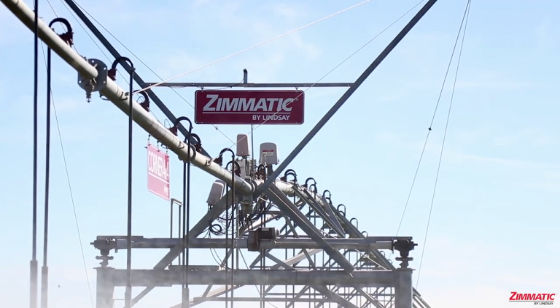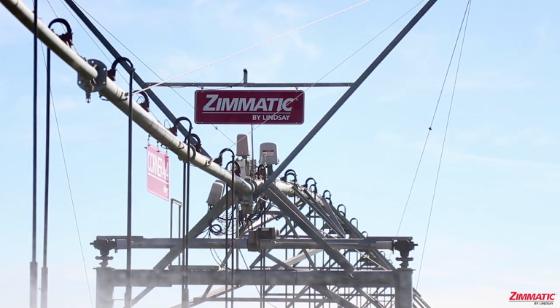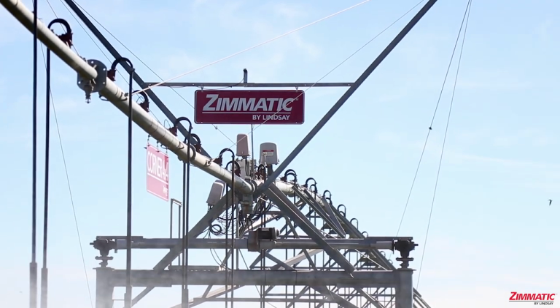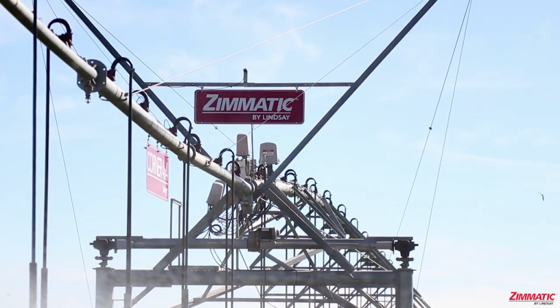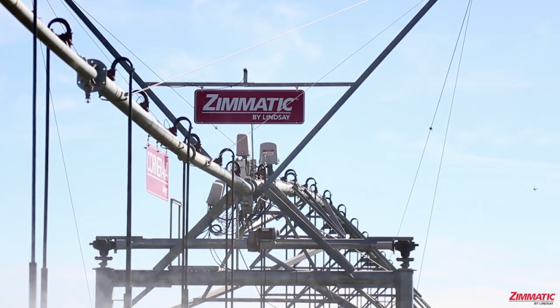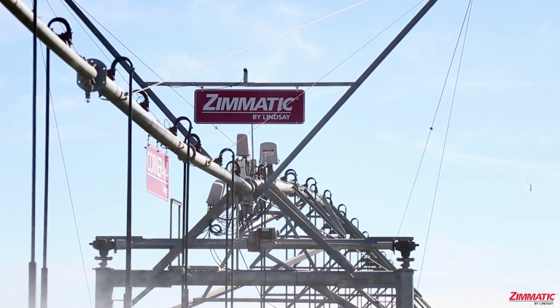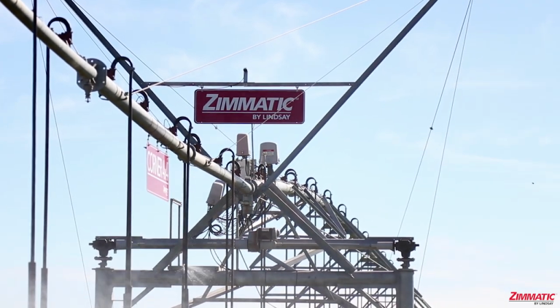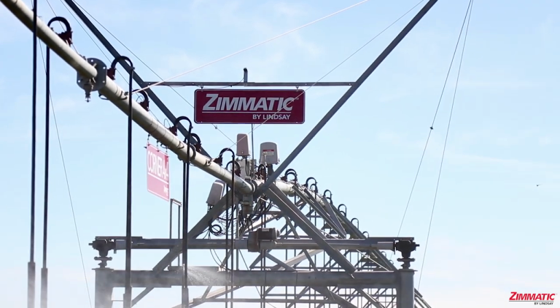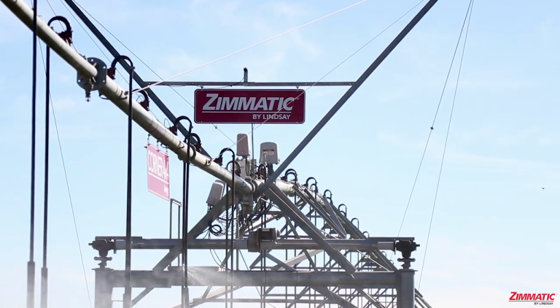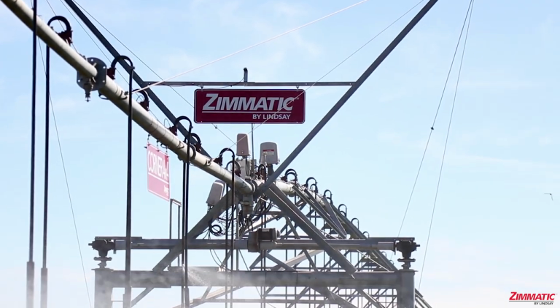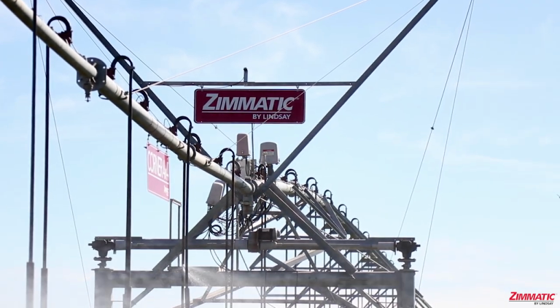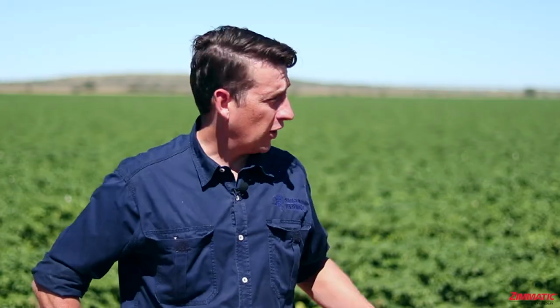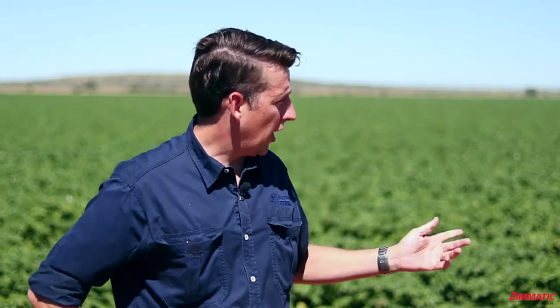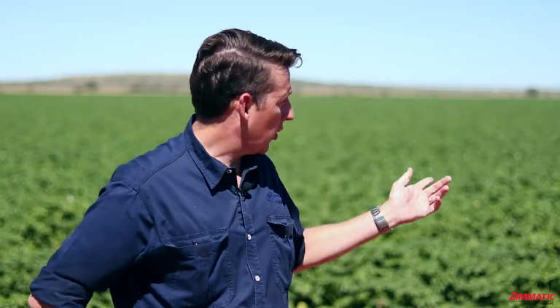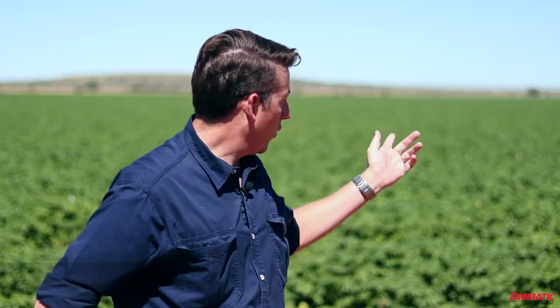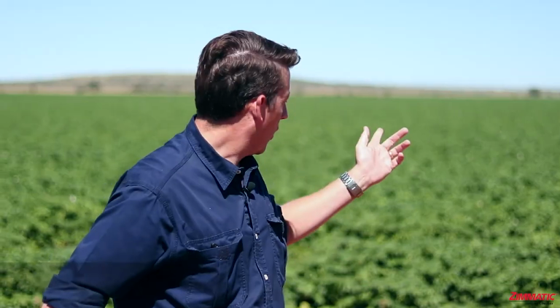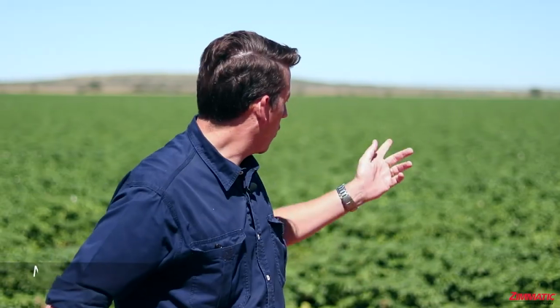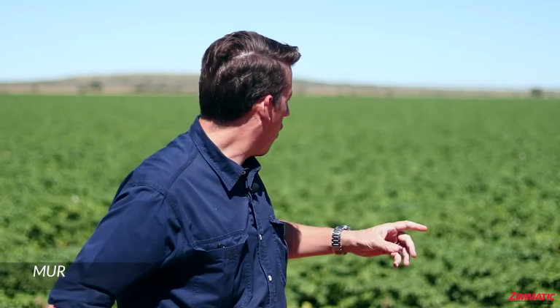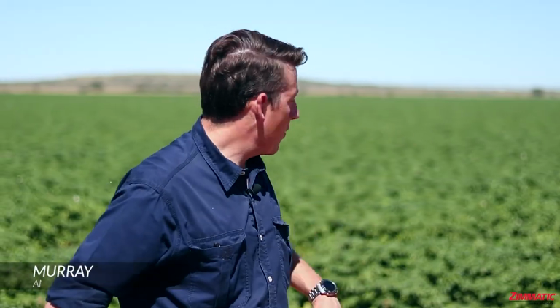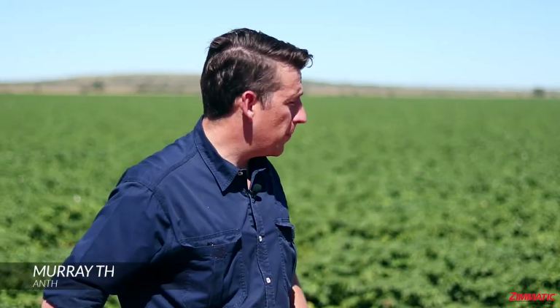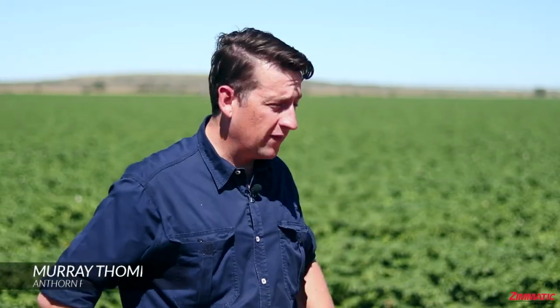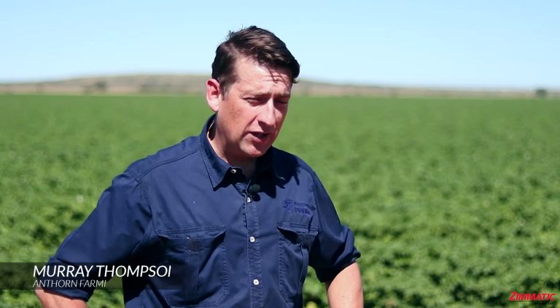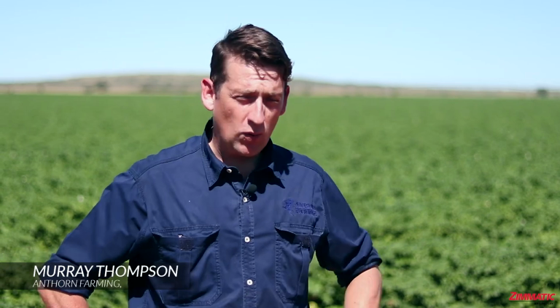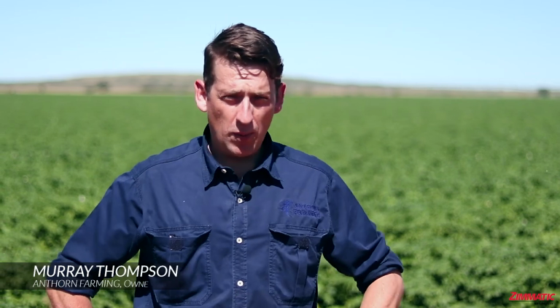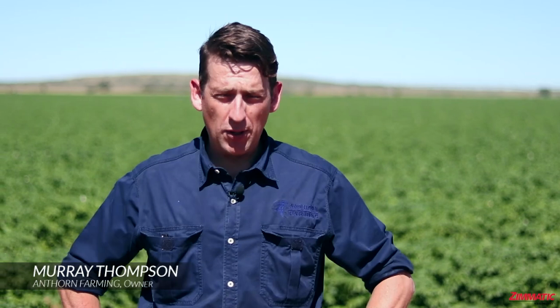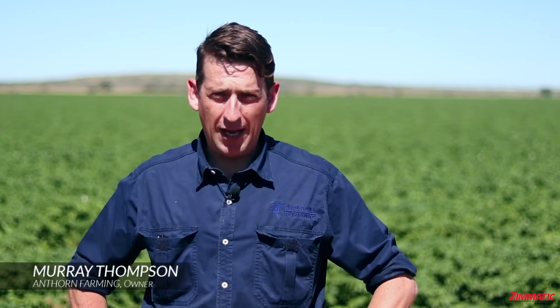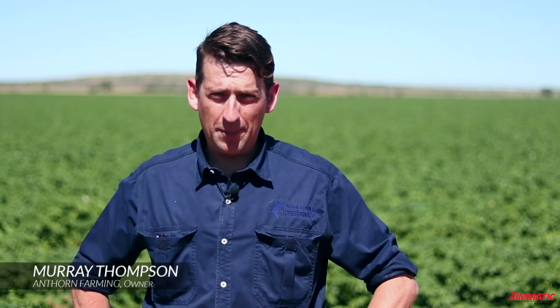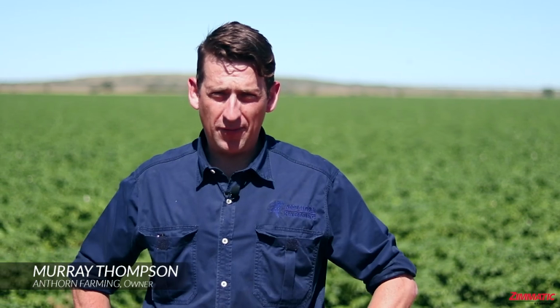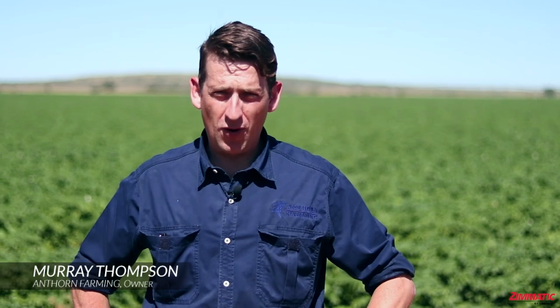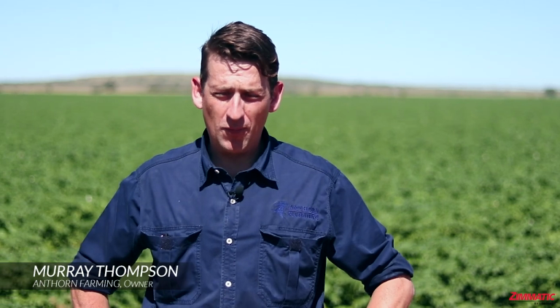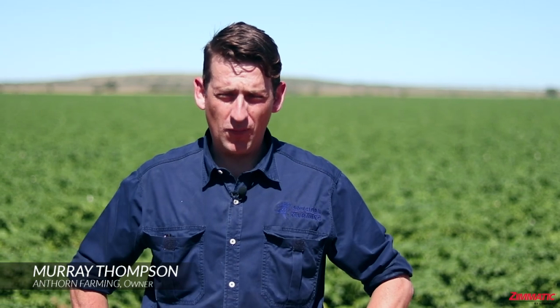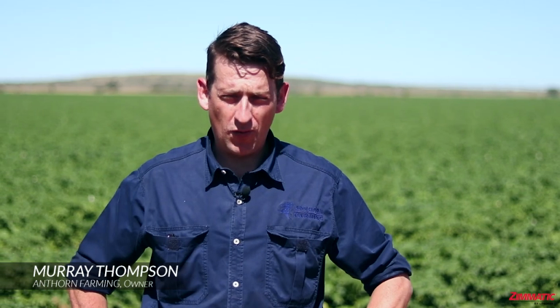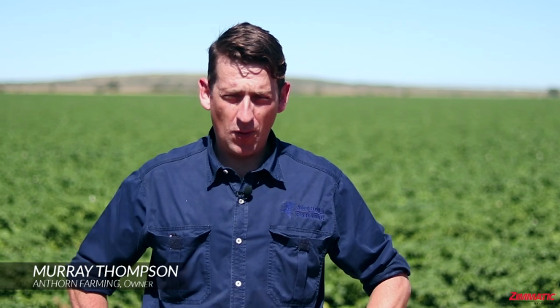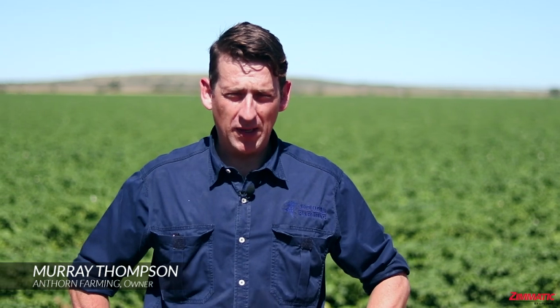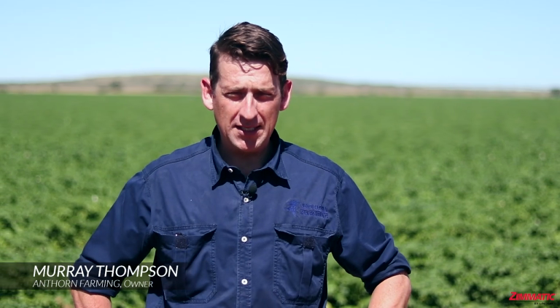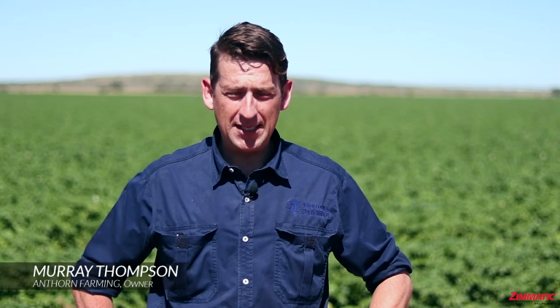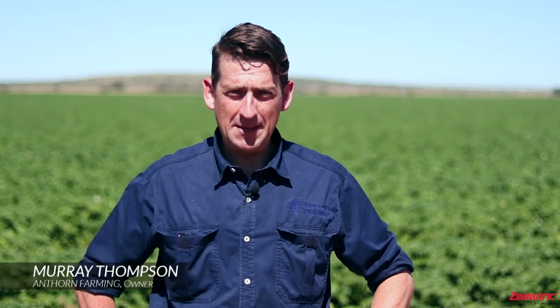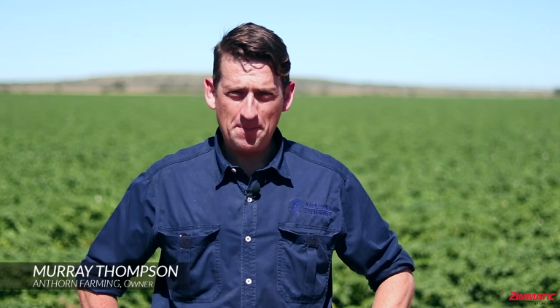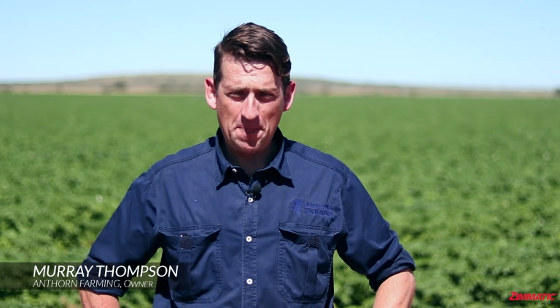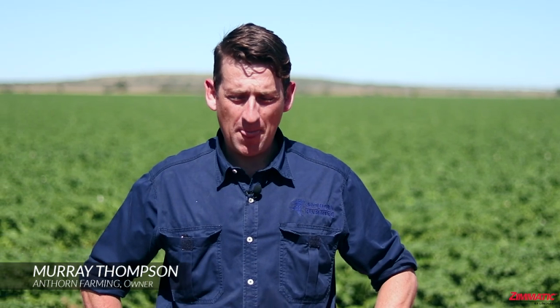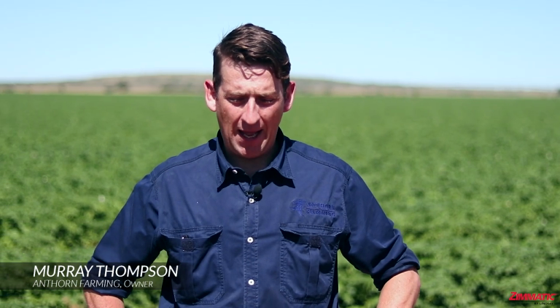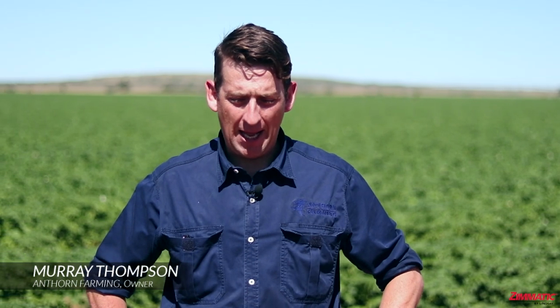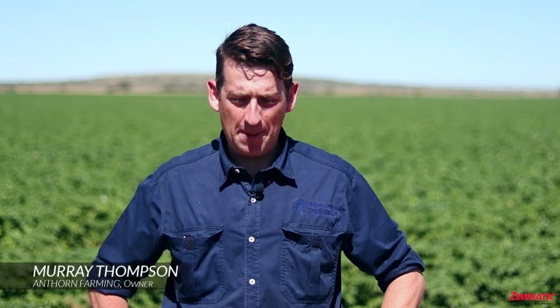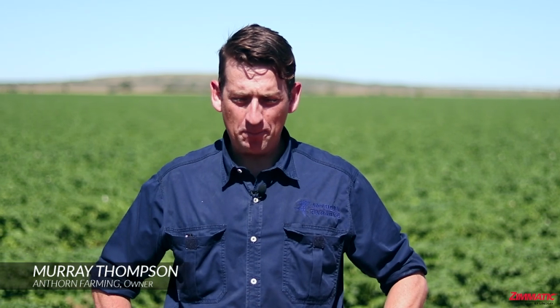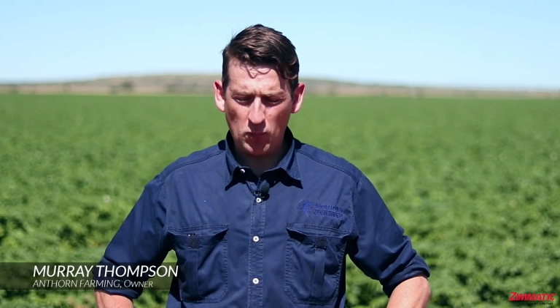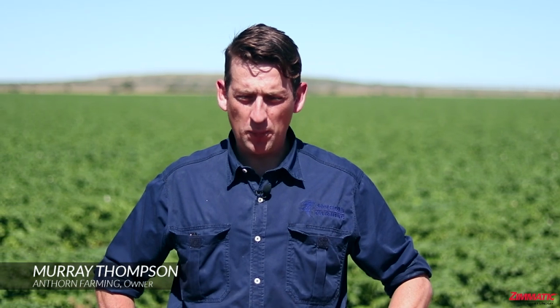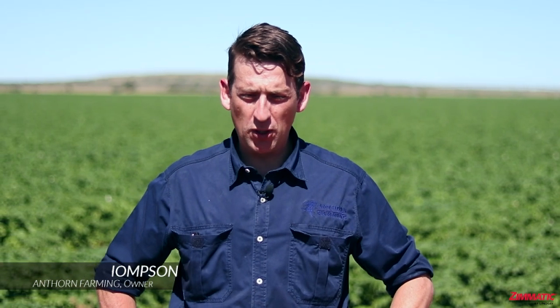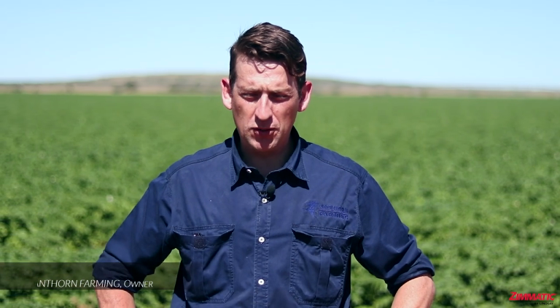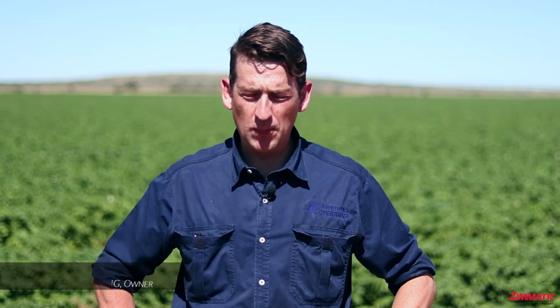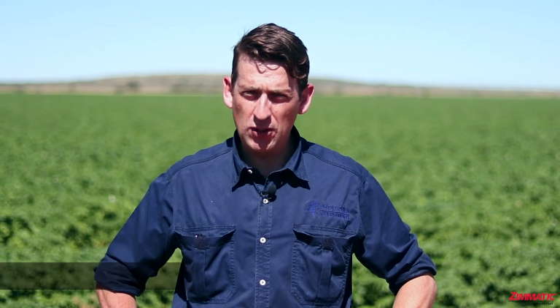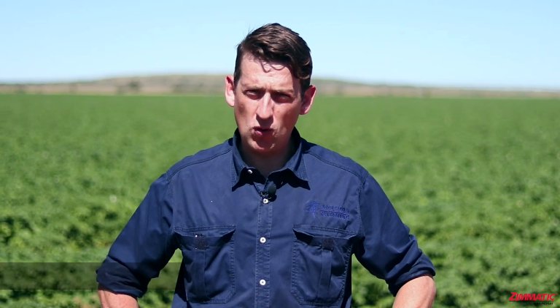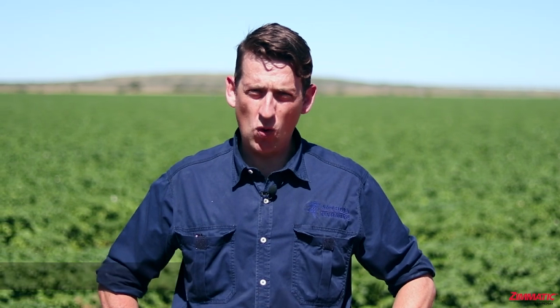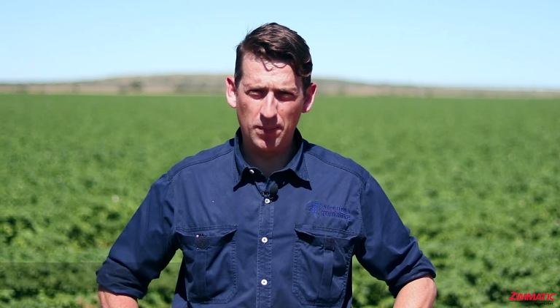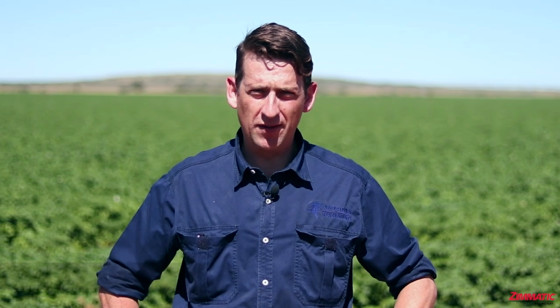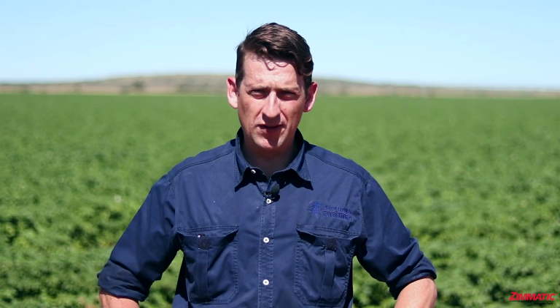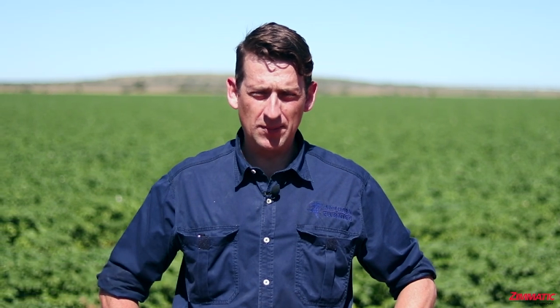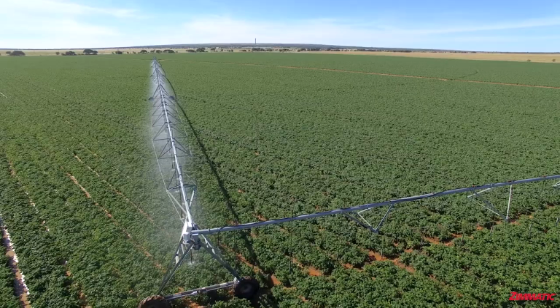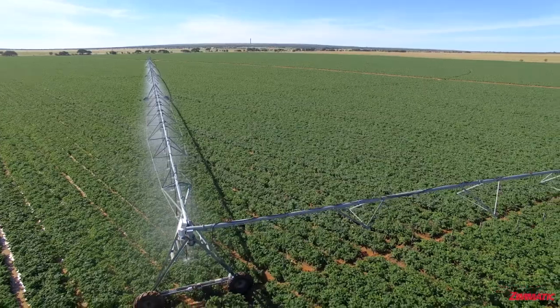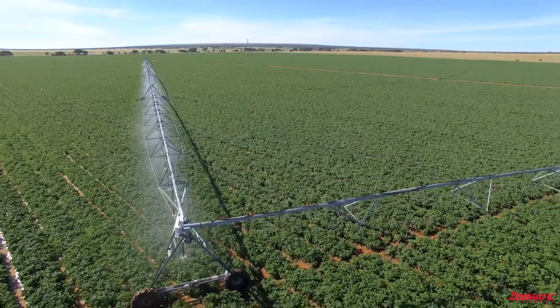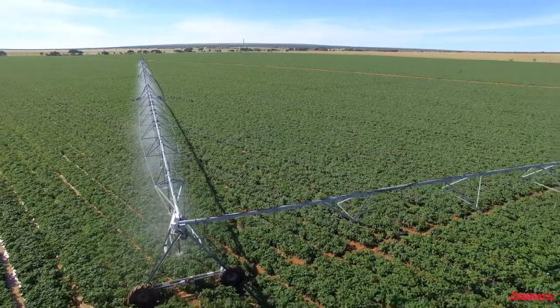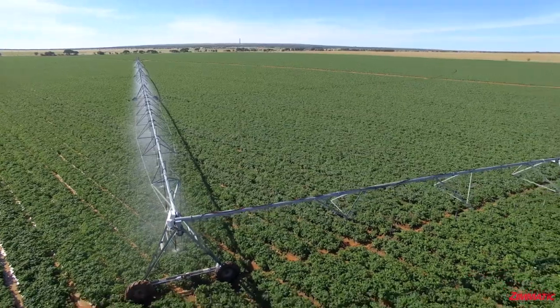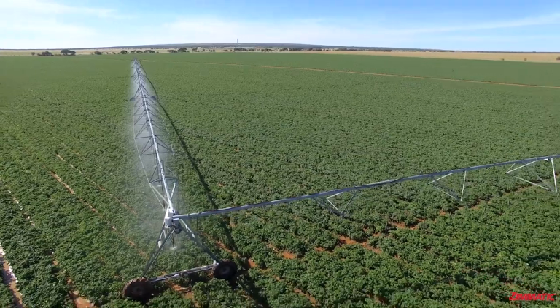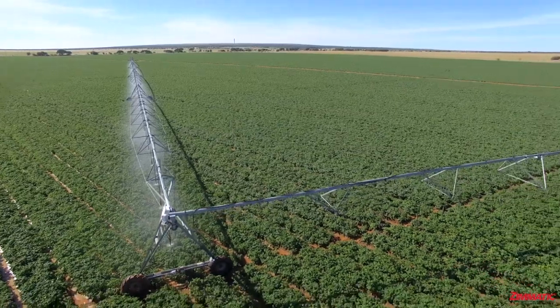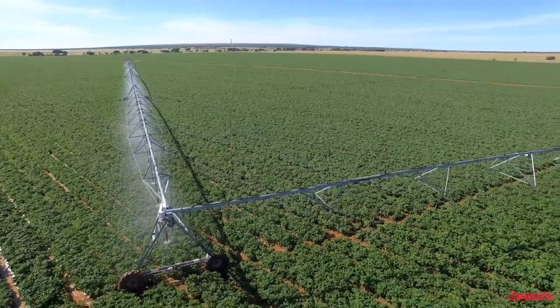We're standing here in front of a corner pivot that we put up from Lindsay. We put up this corner pivot about six years ago.